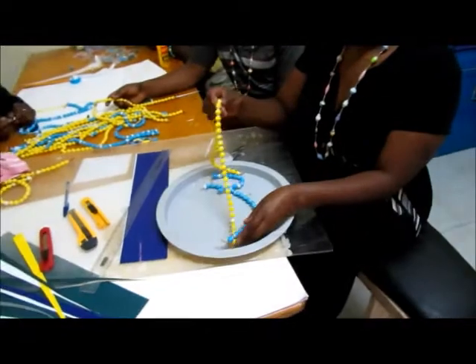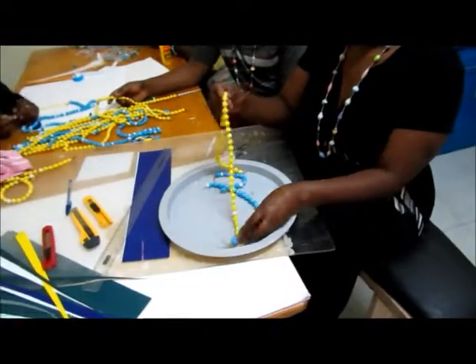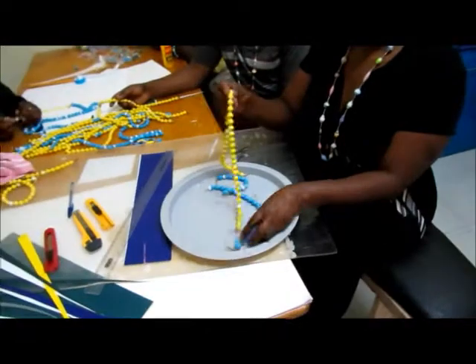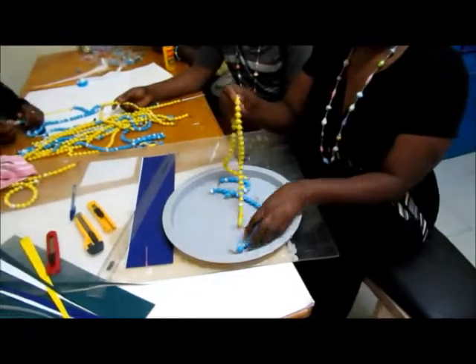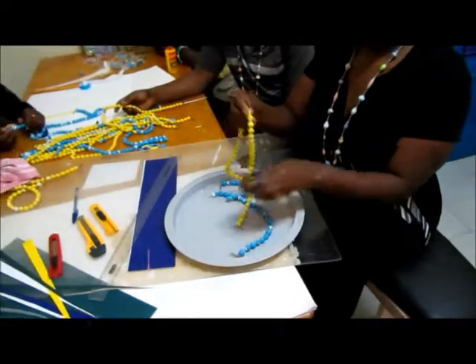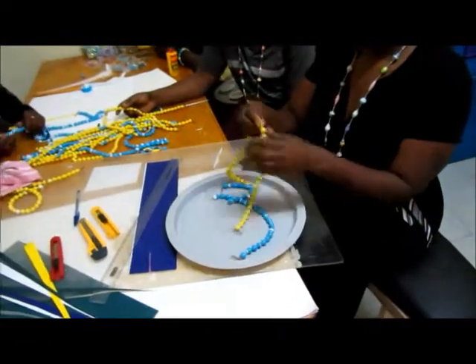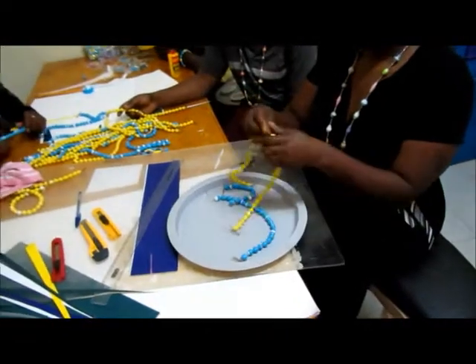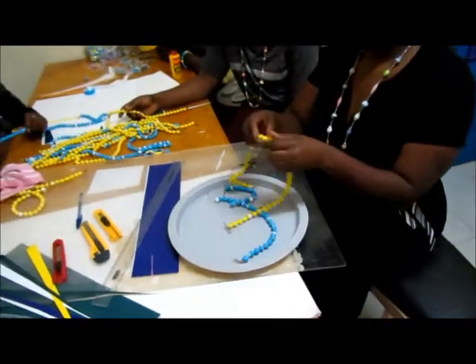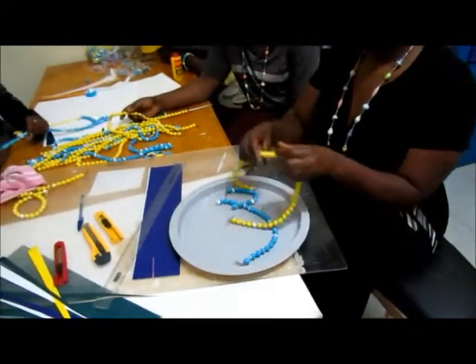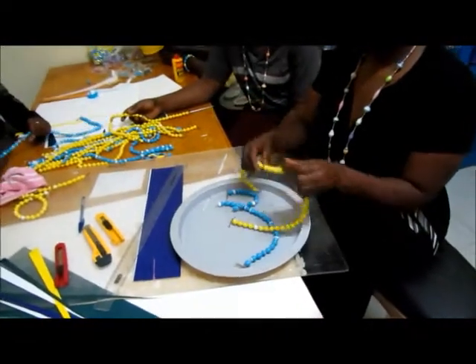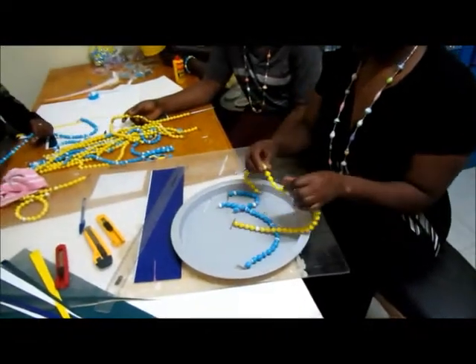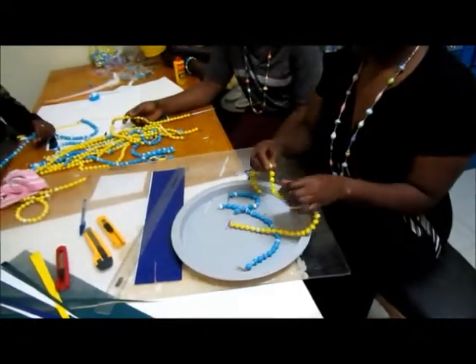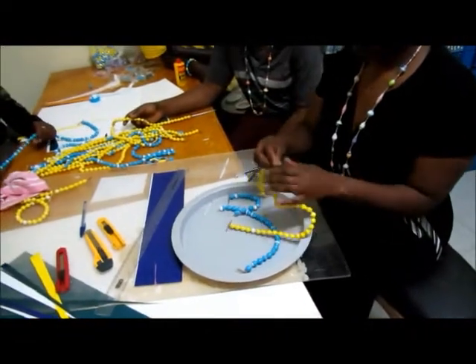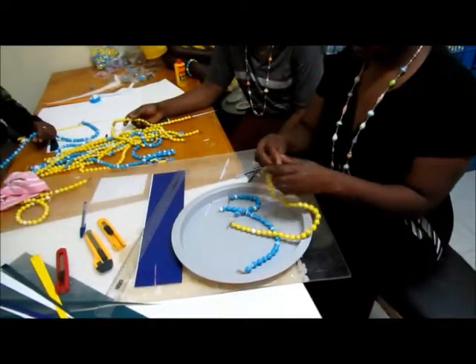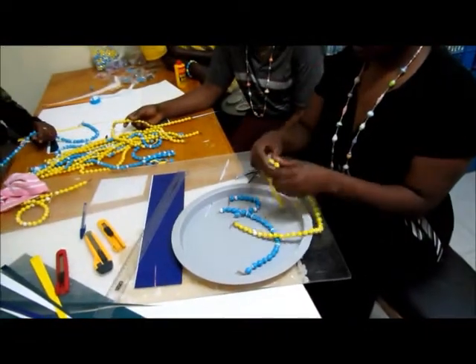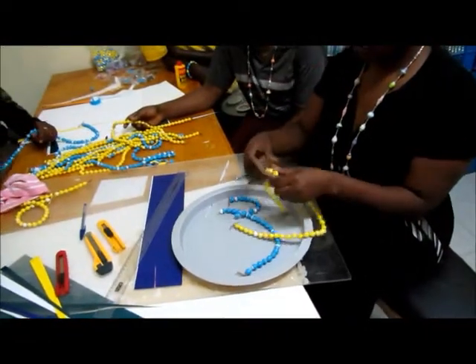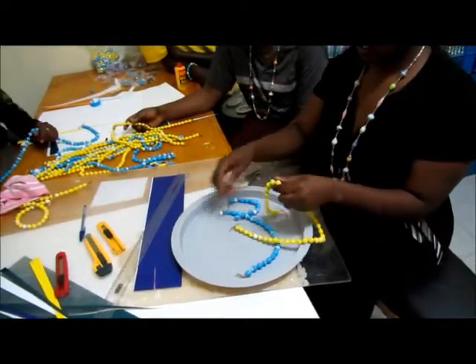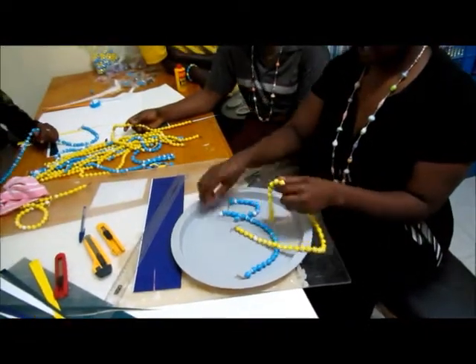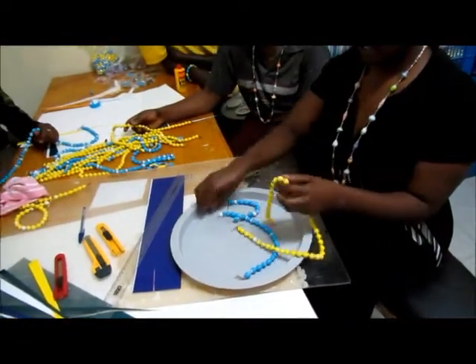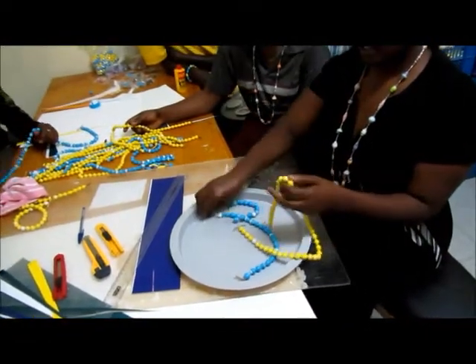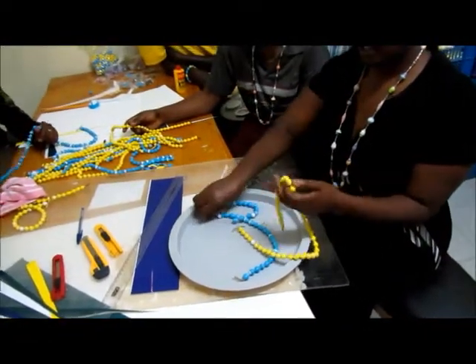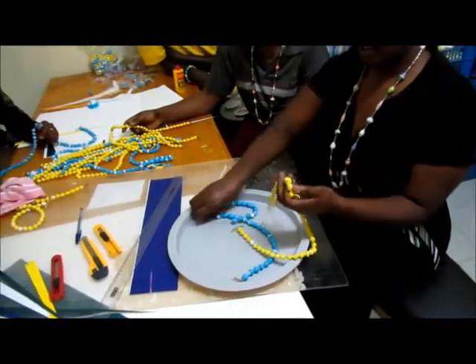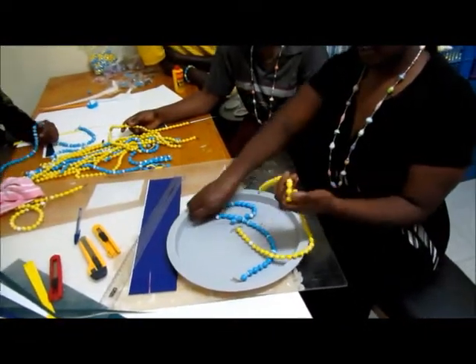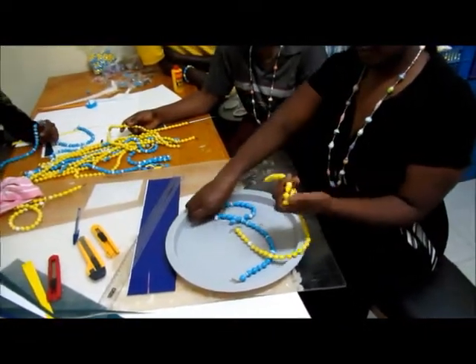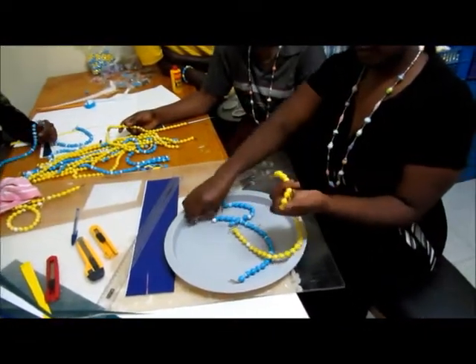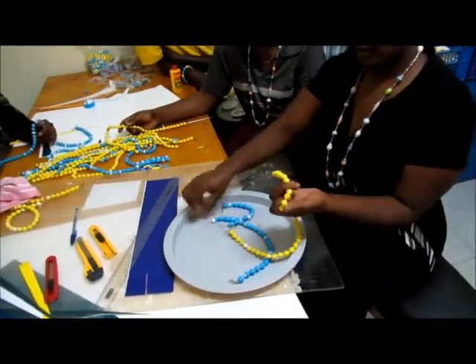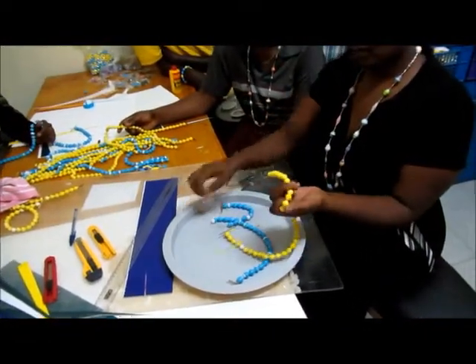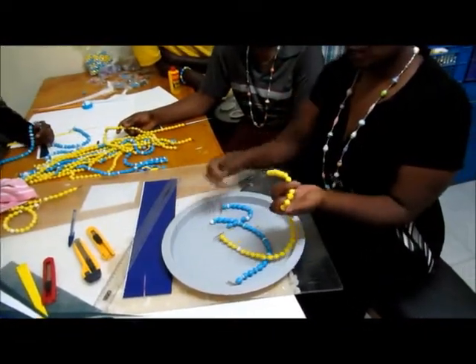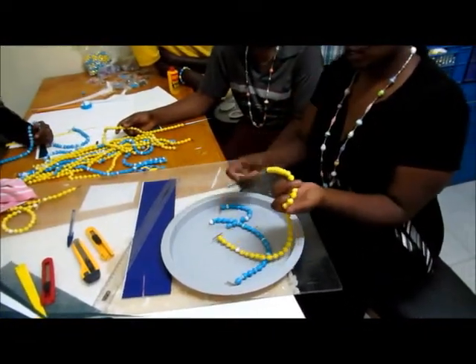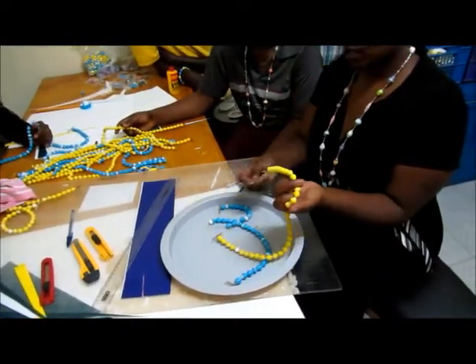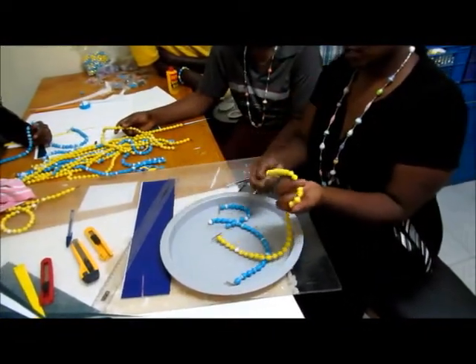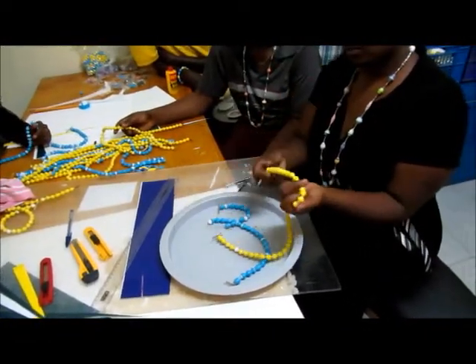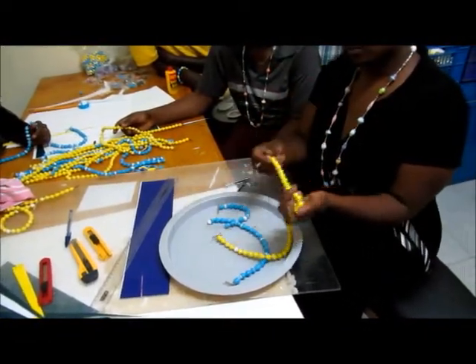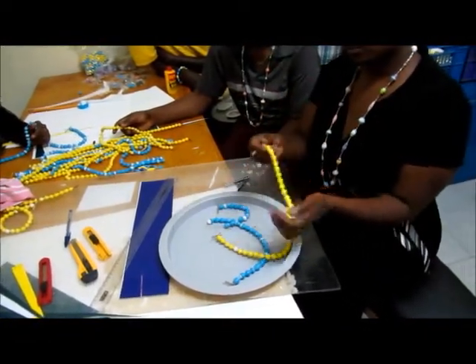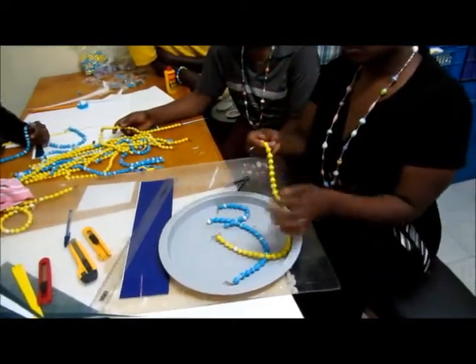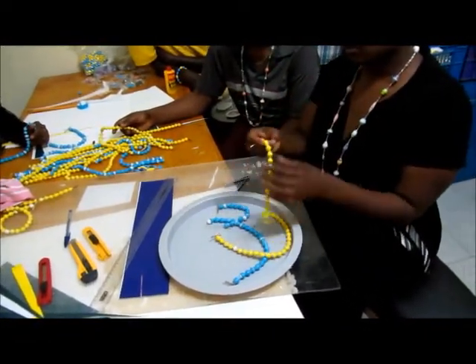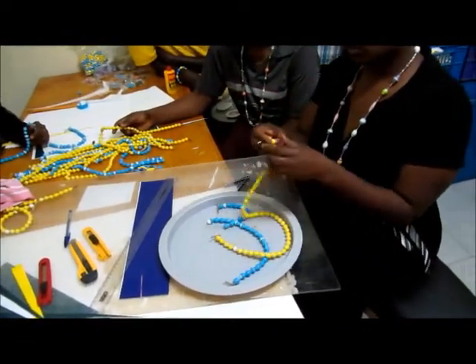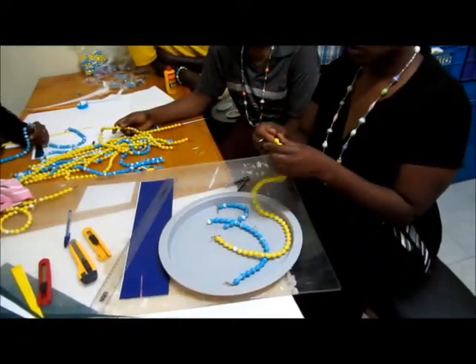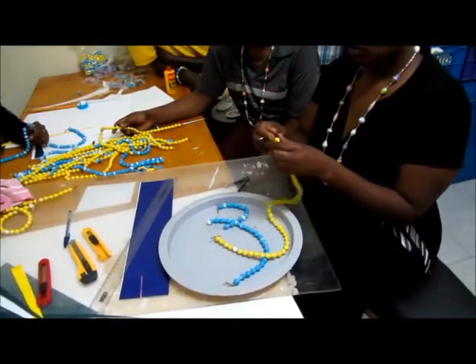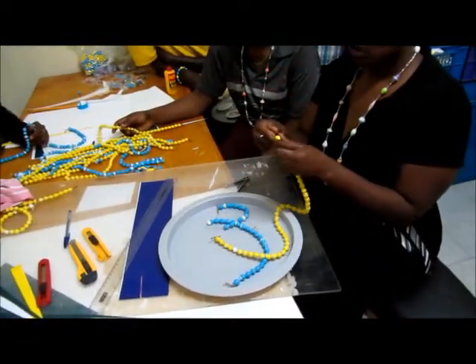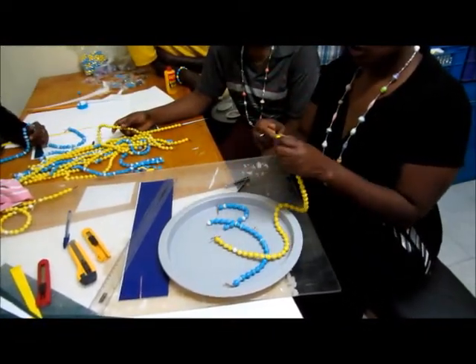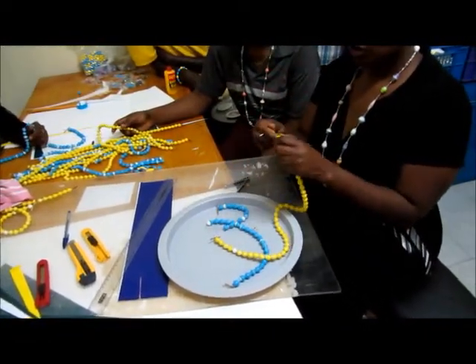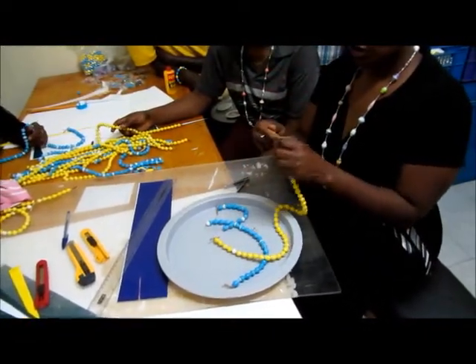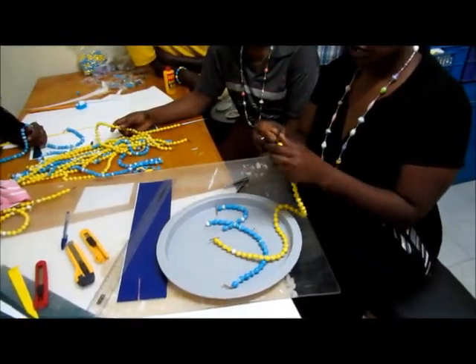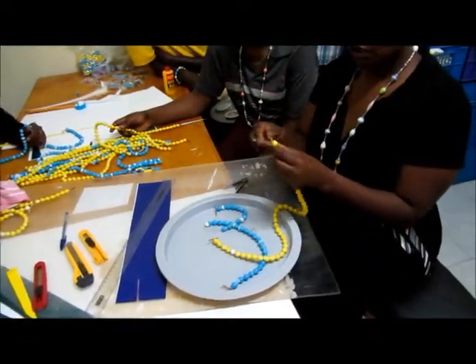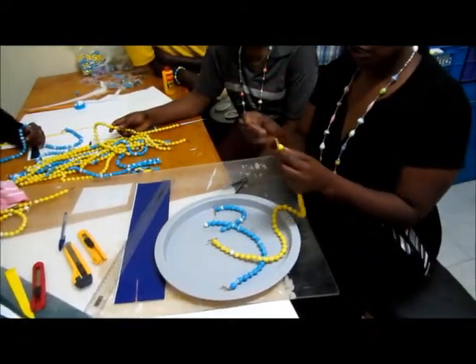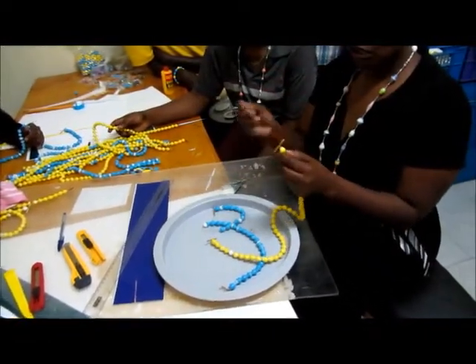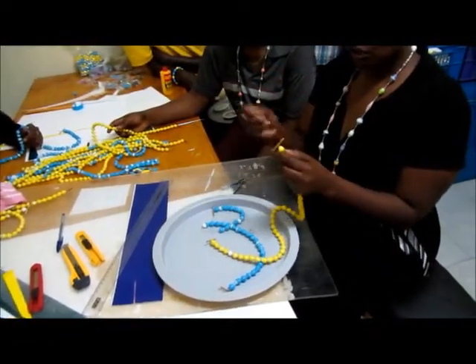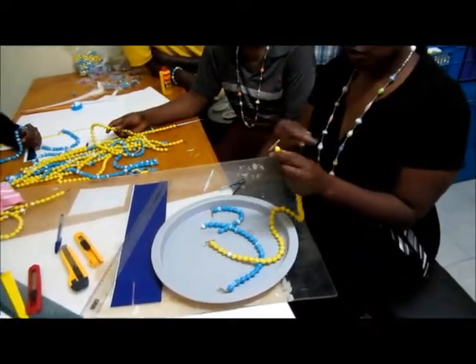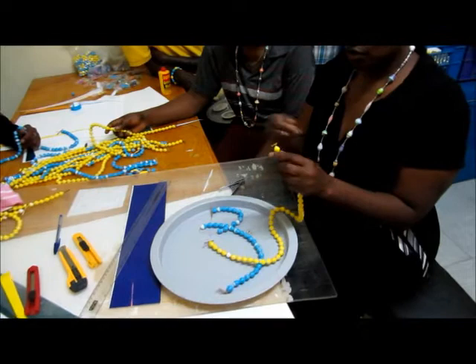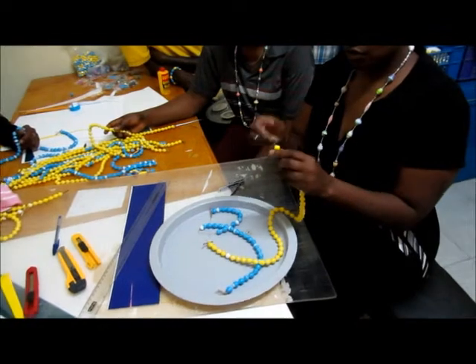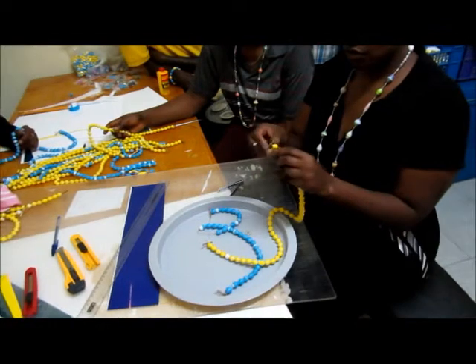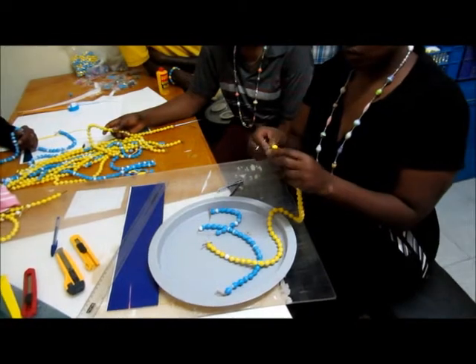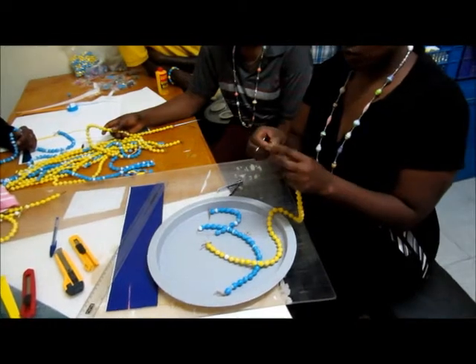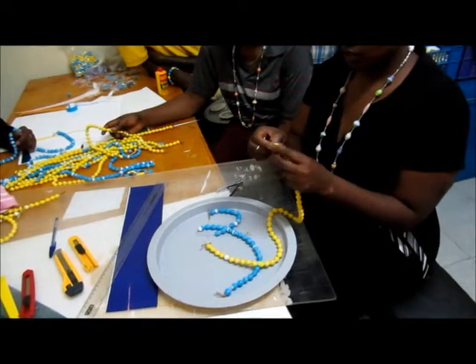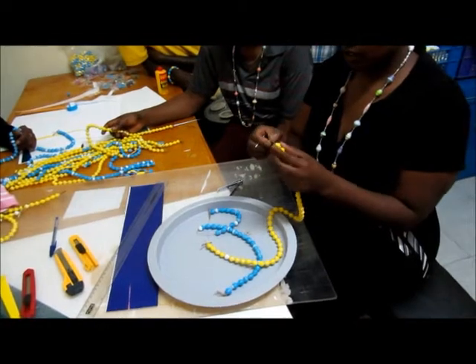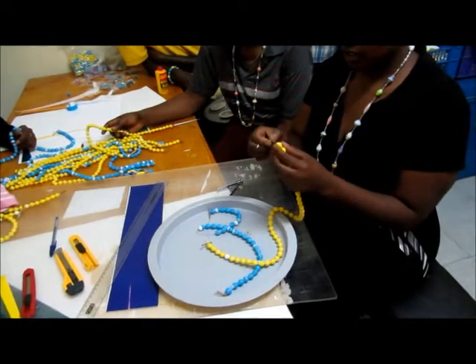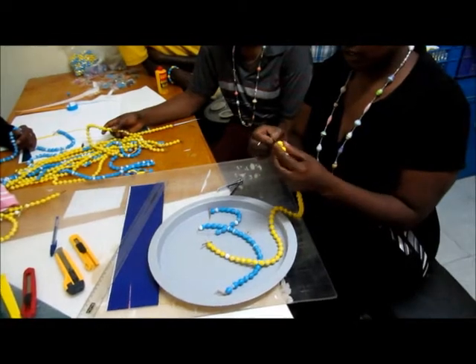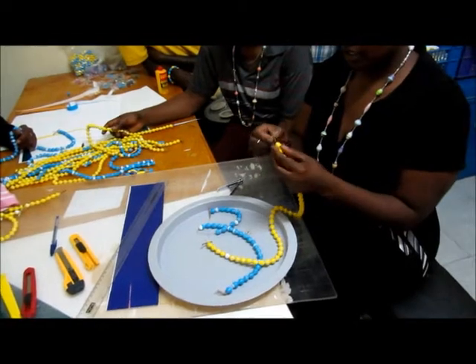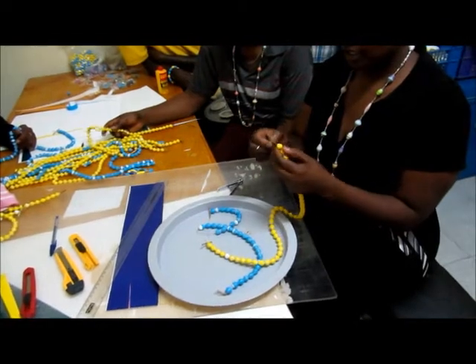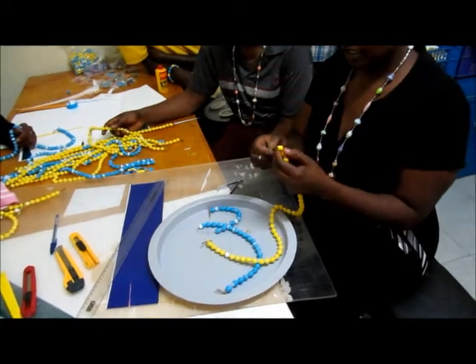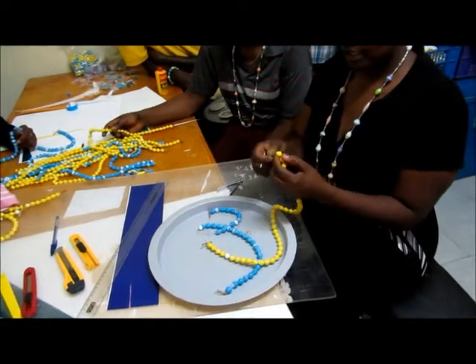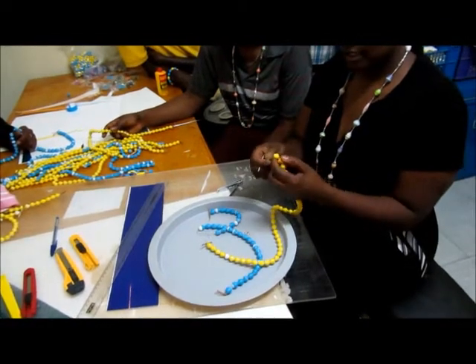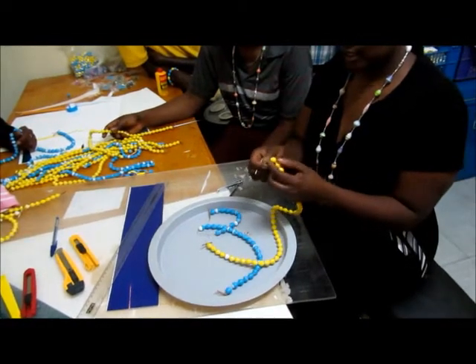We have to make sure that the holes are clear so that it will be easy for the string to go through when you are making the necklaces.